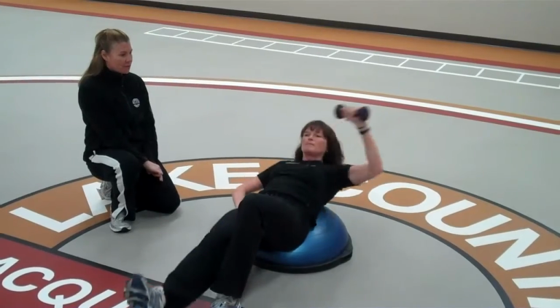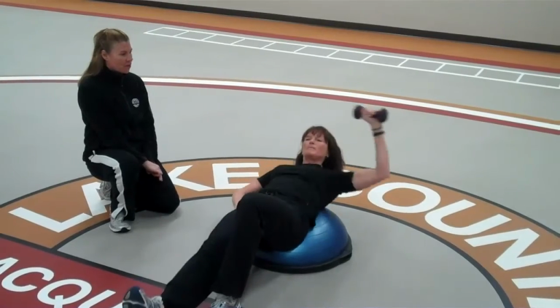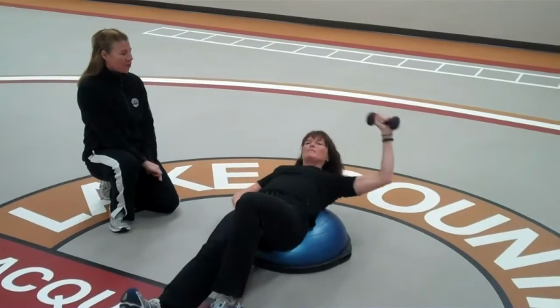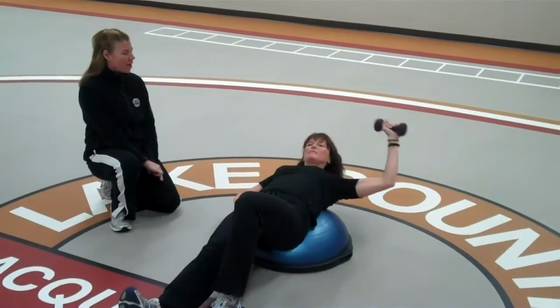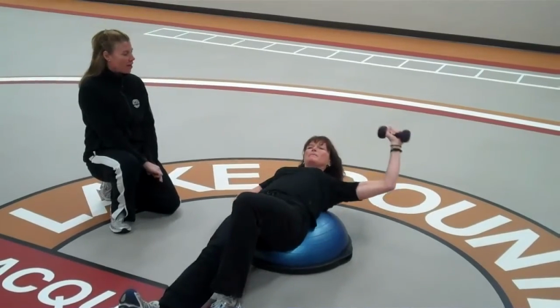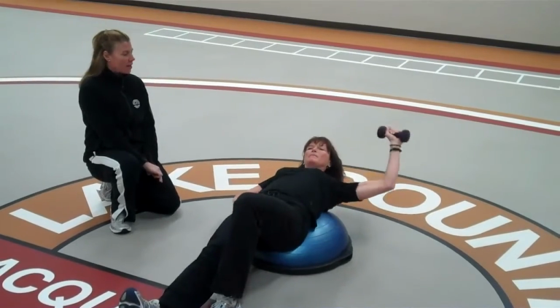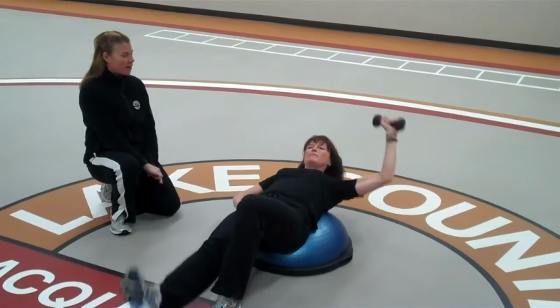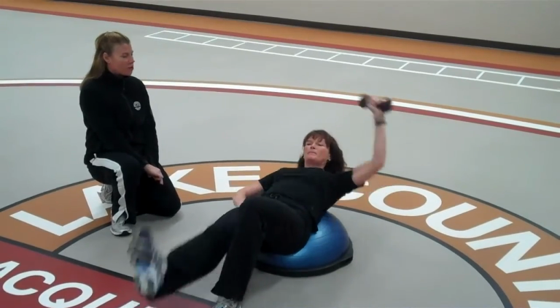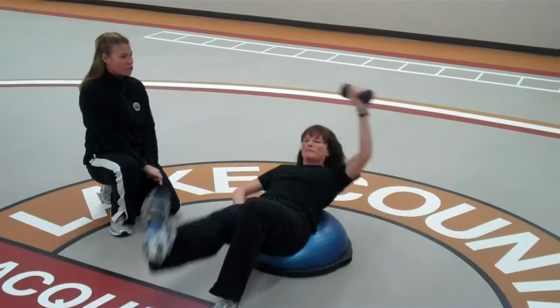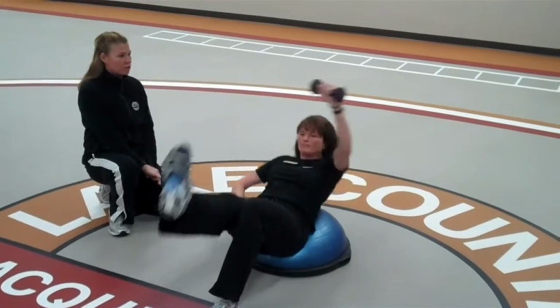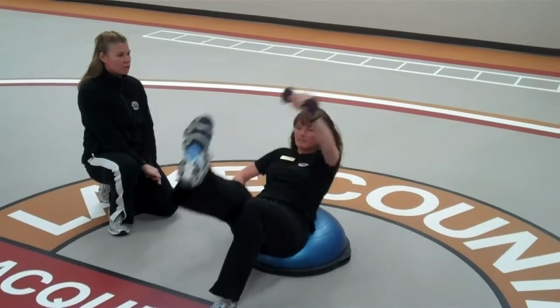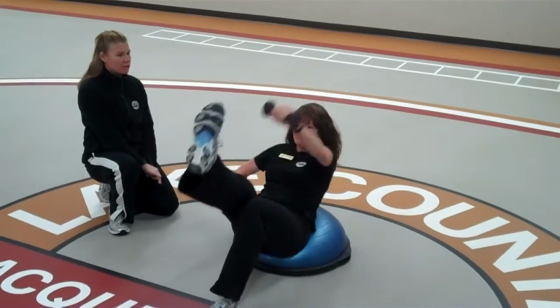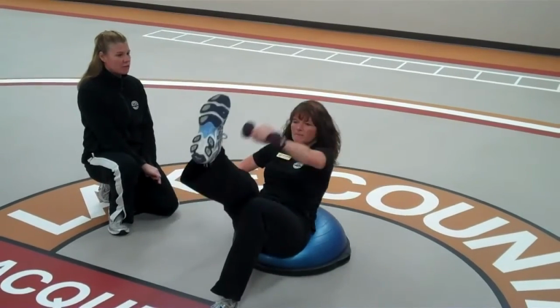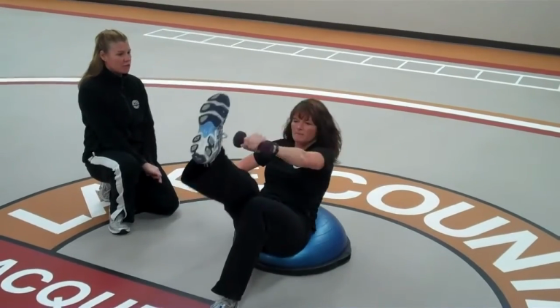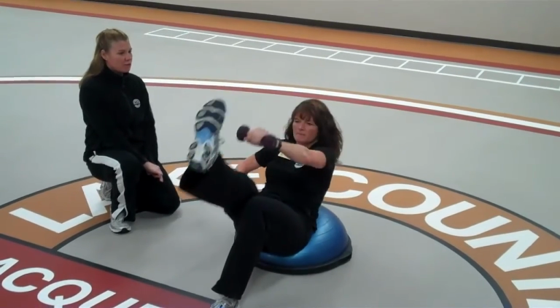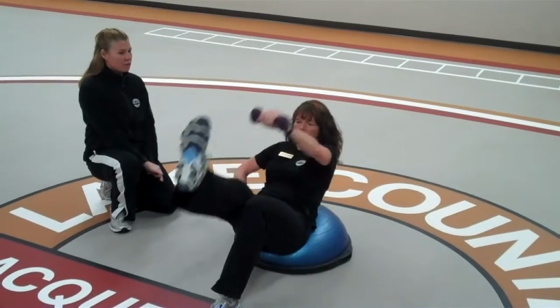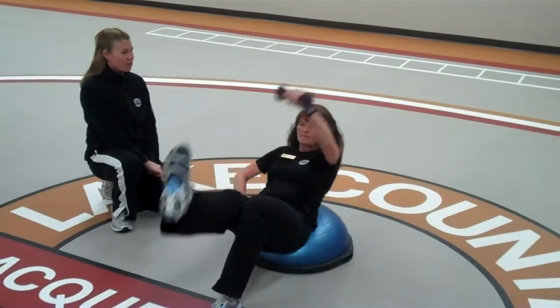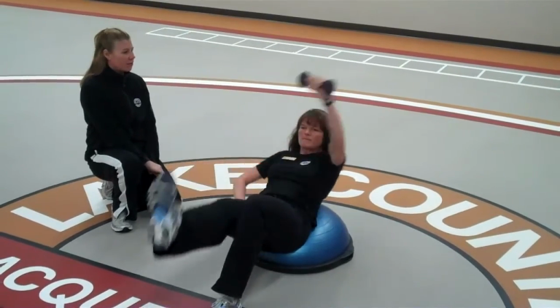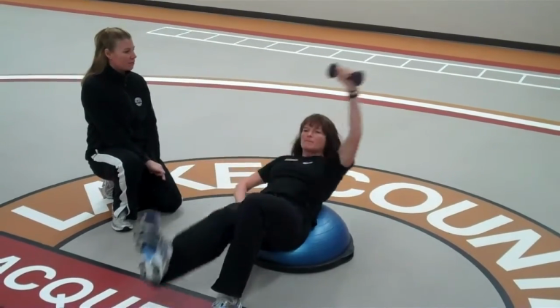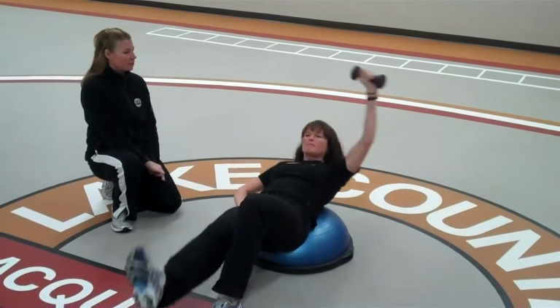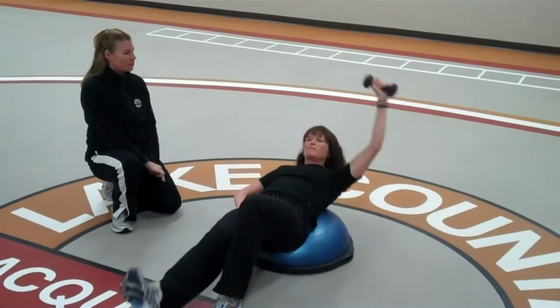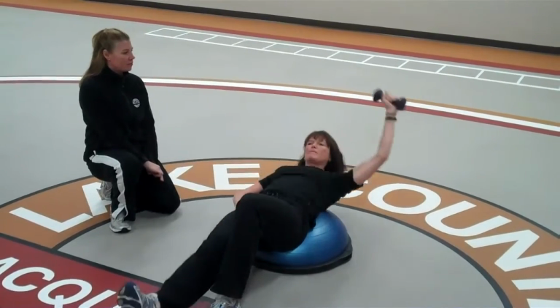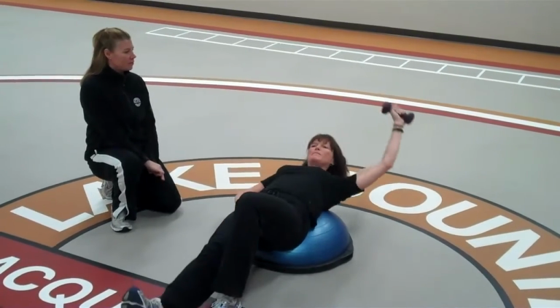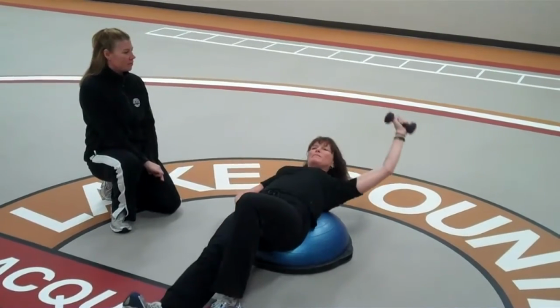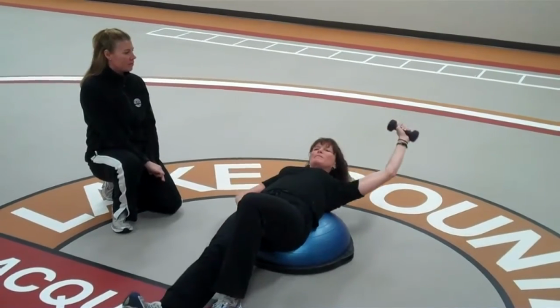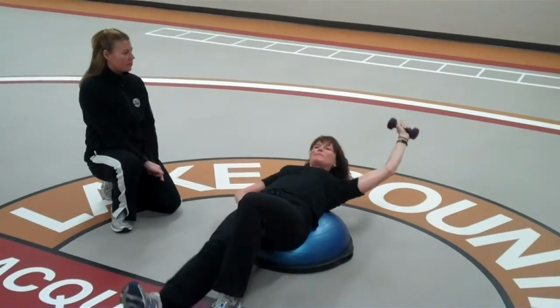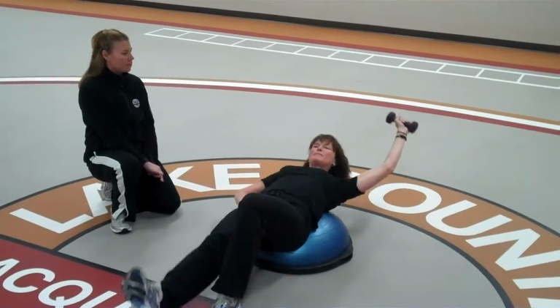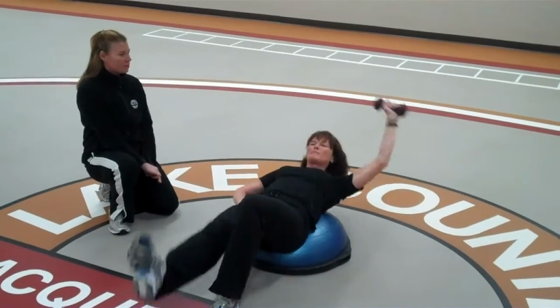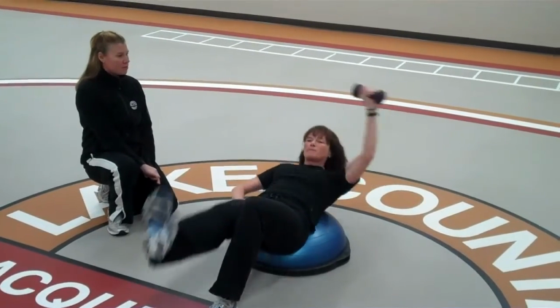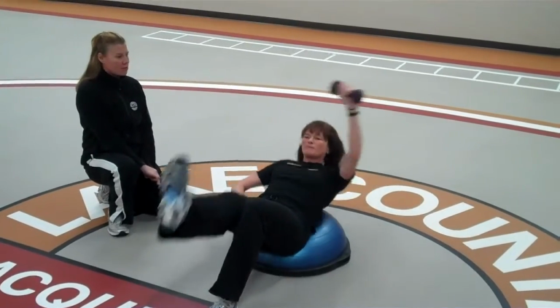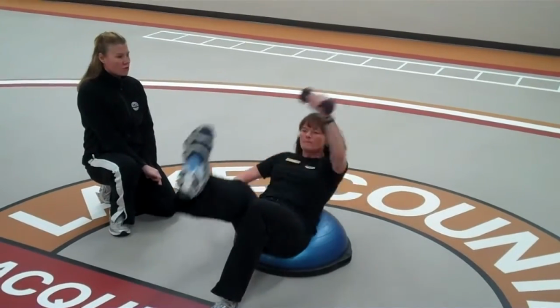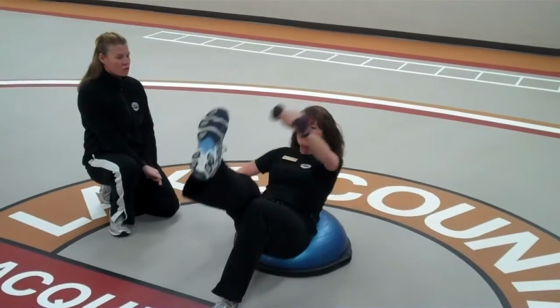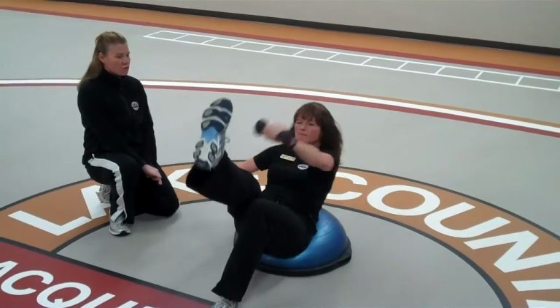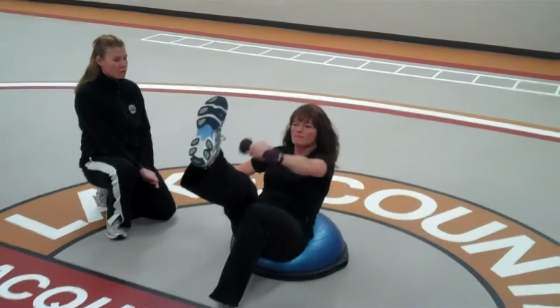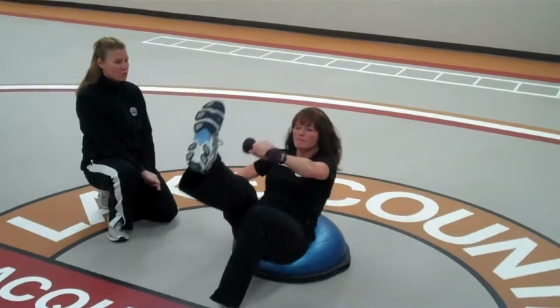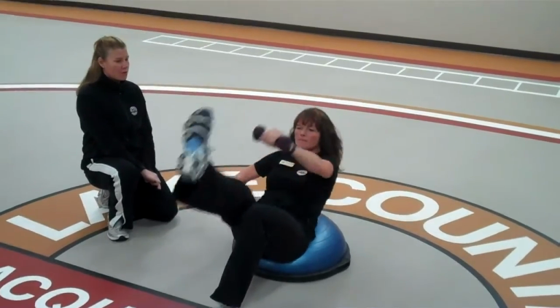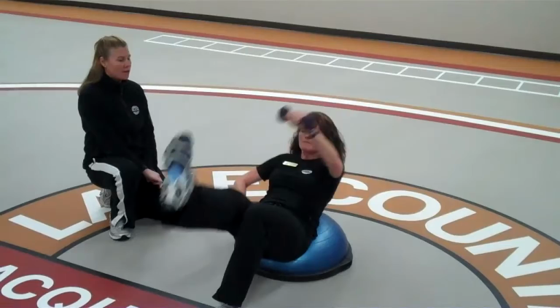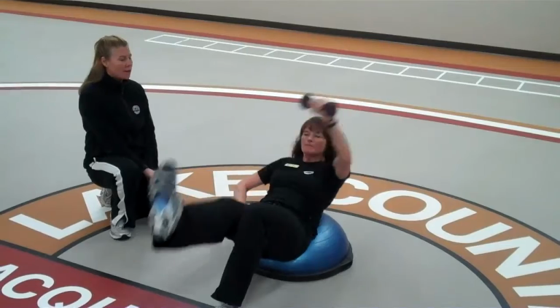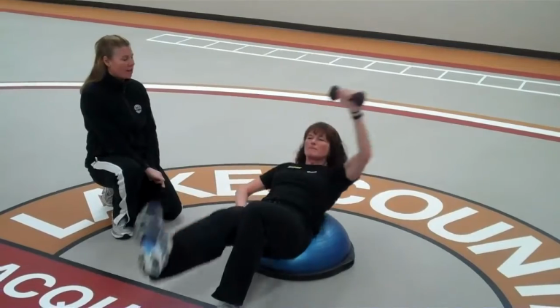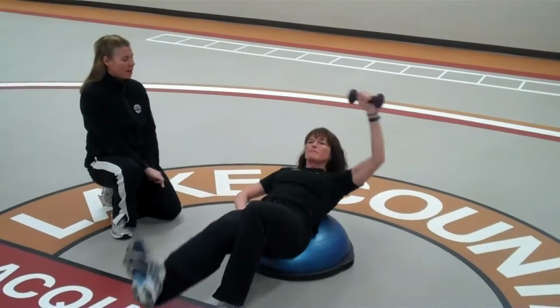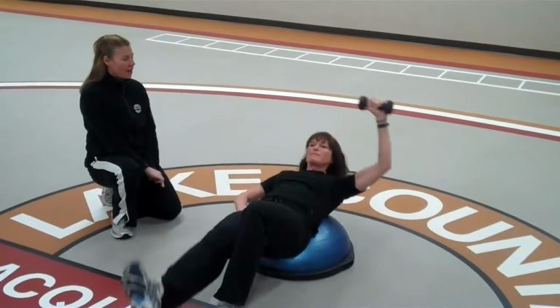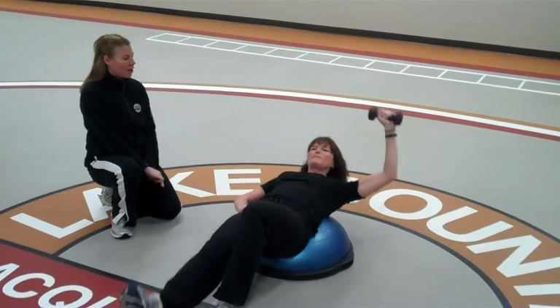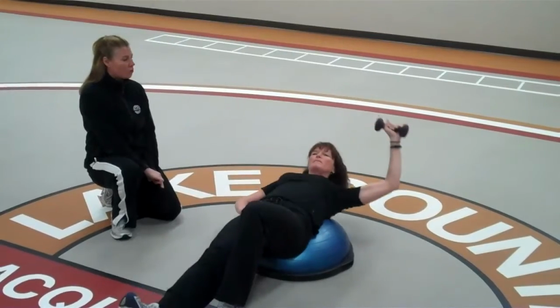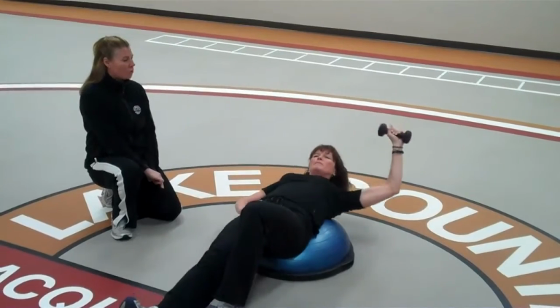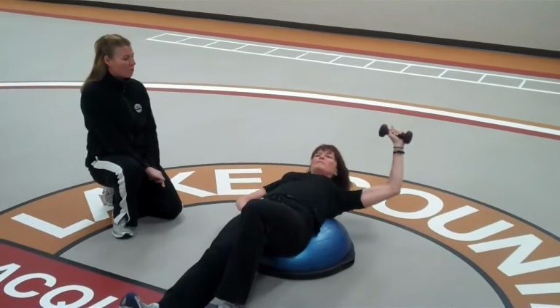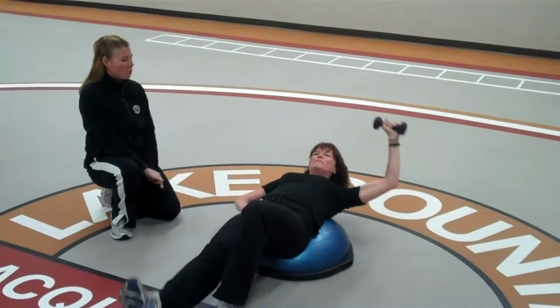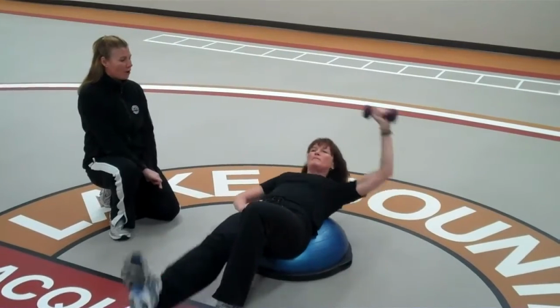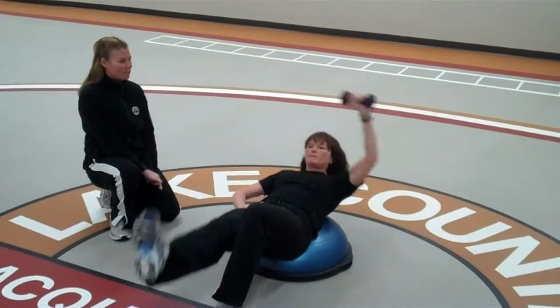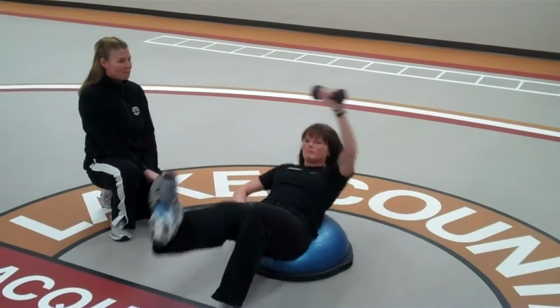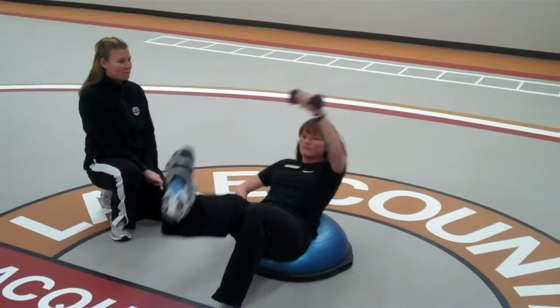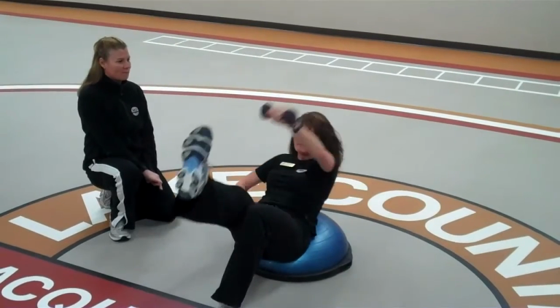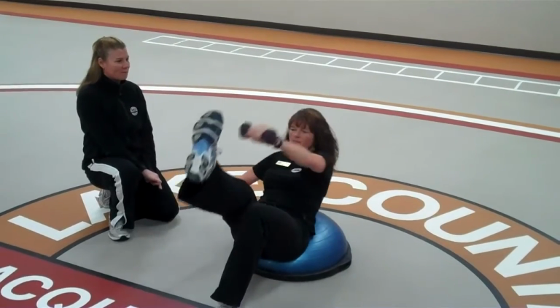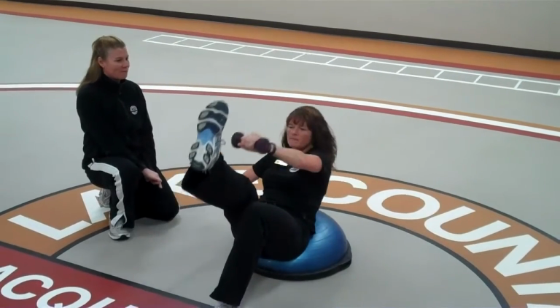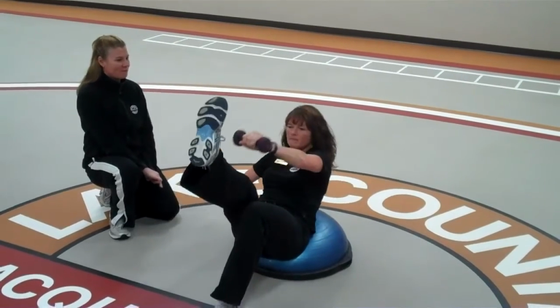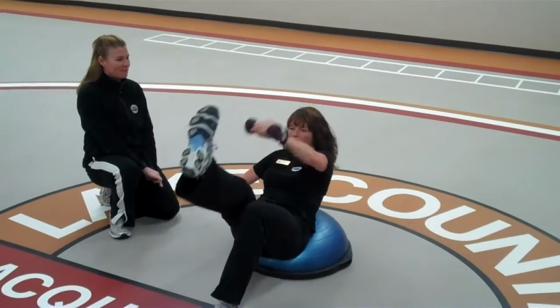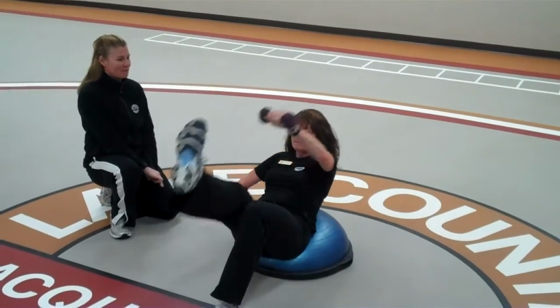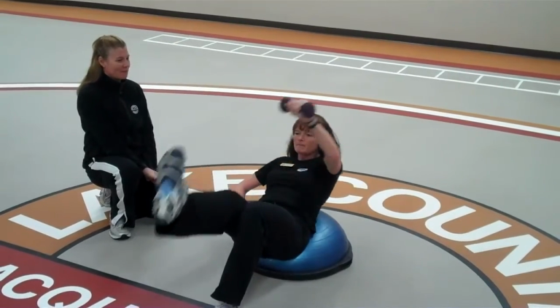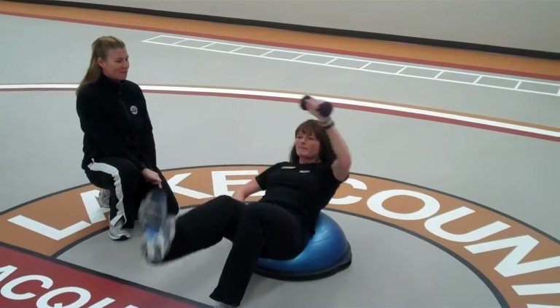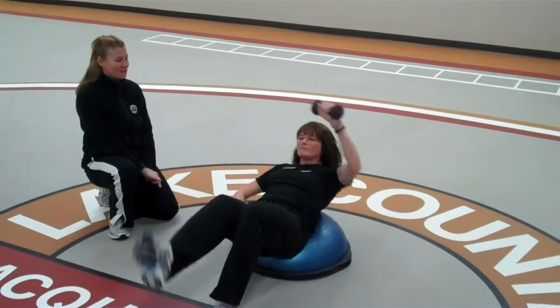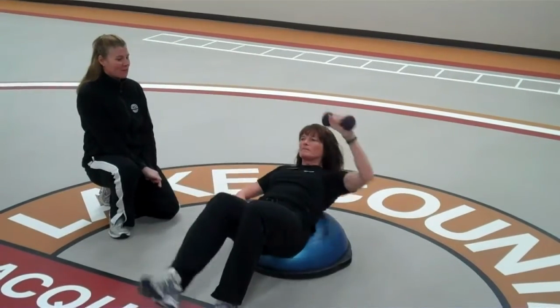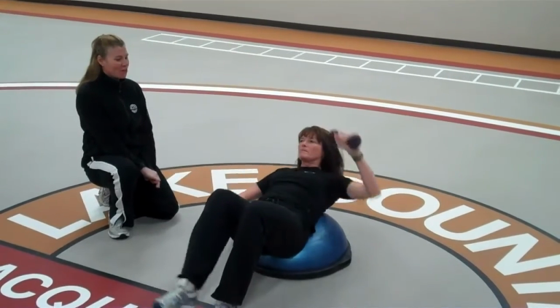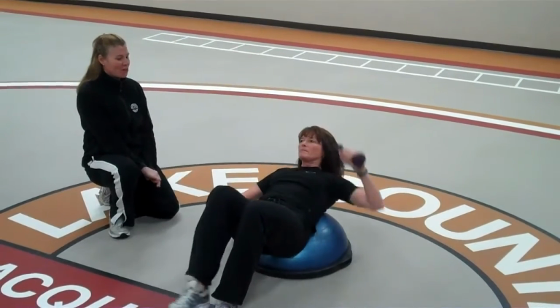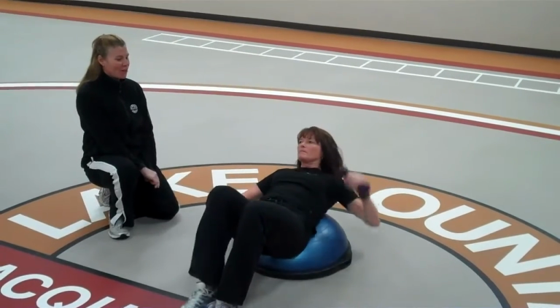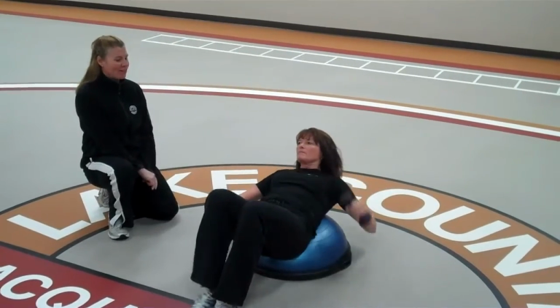Go ahead and add a shoulder. Let's do three. Two. And one more. Very good.